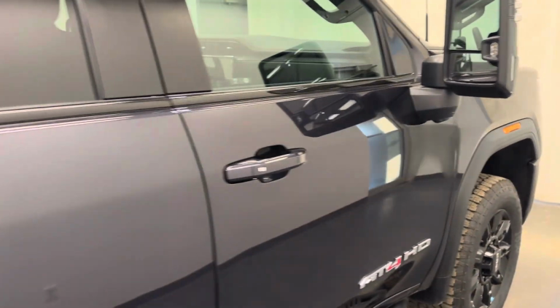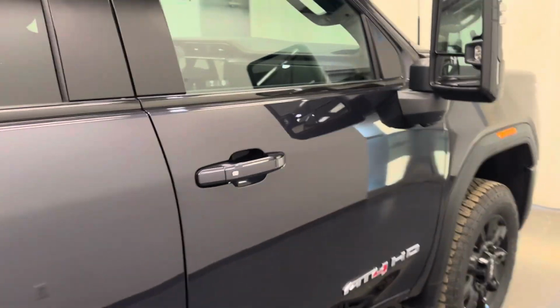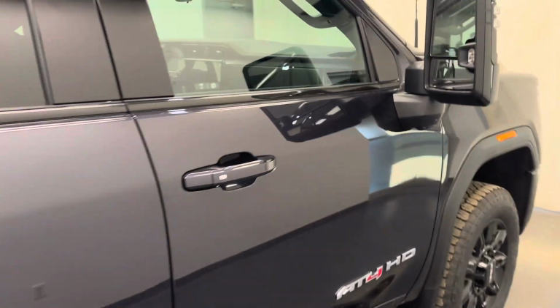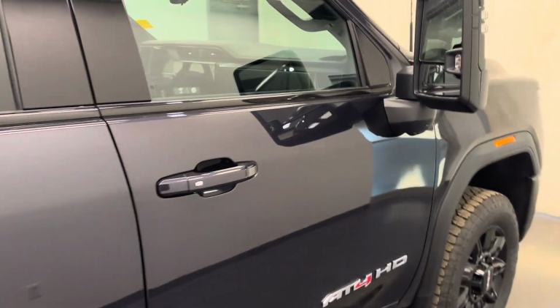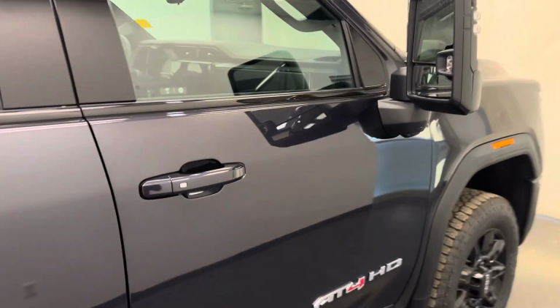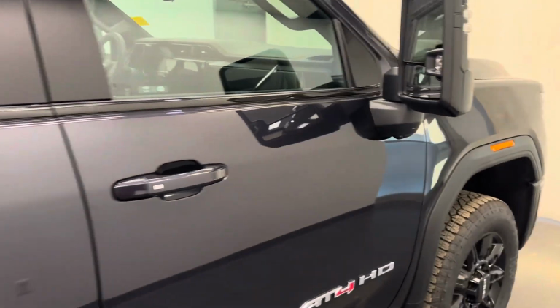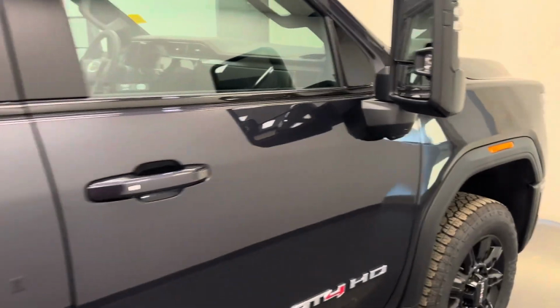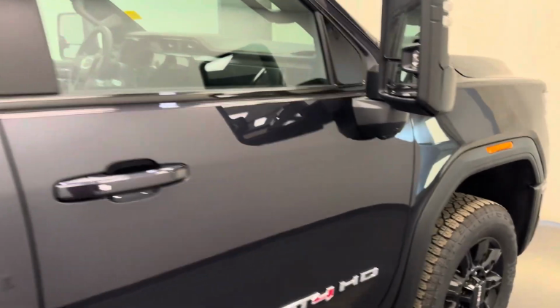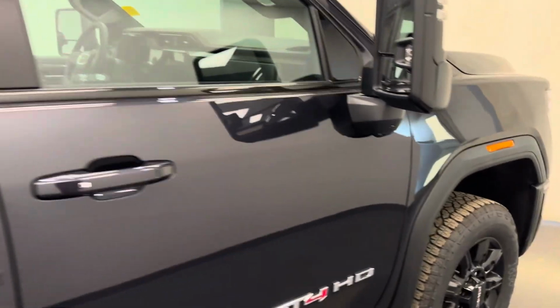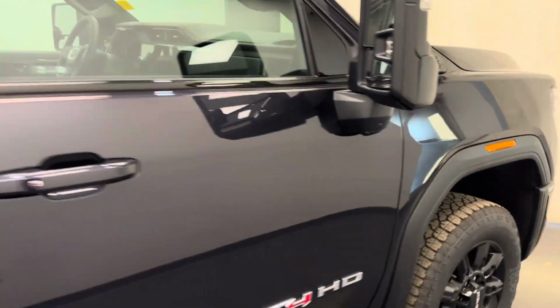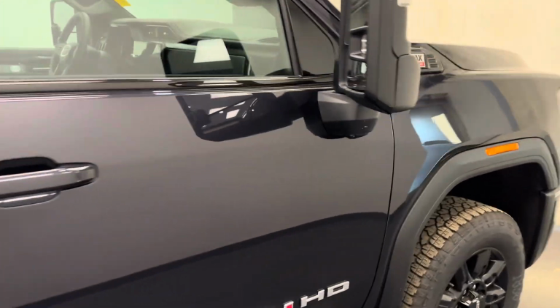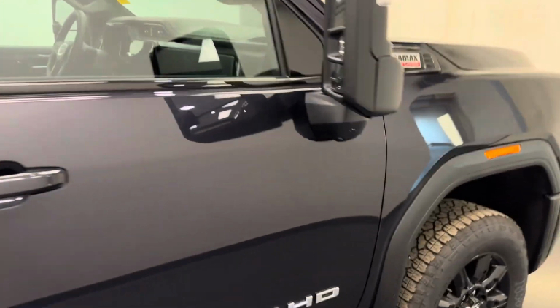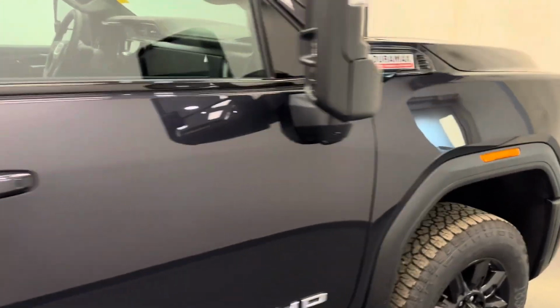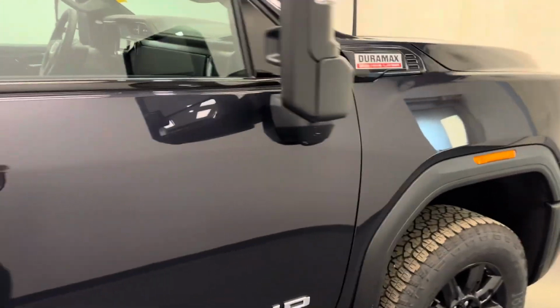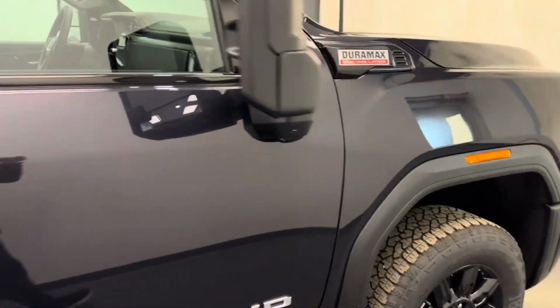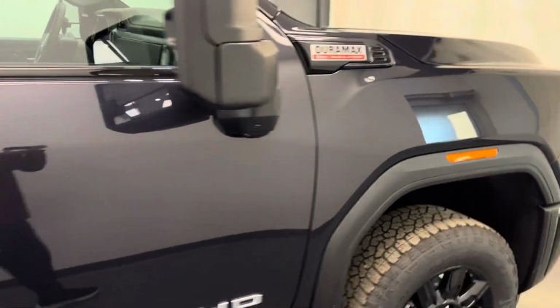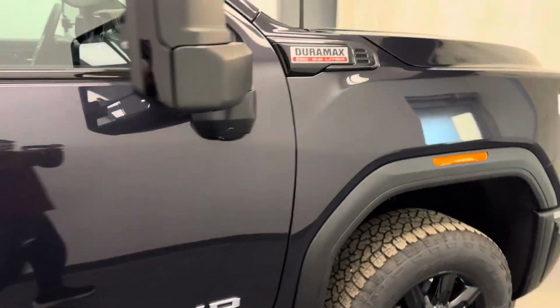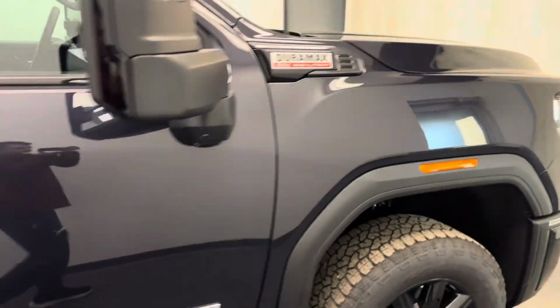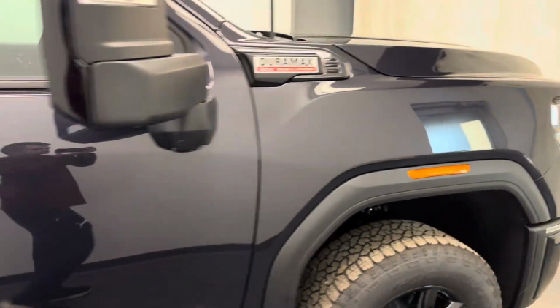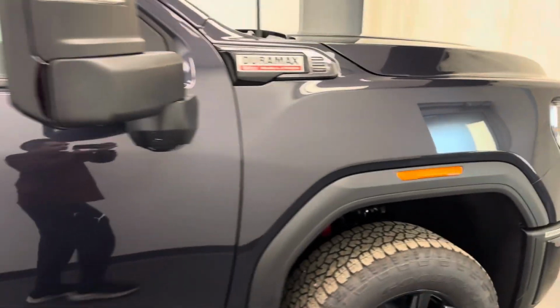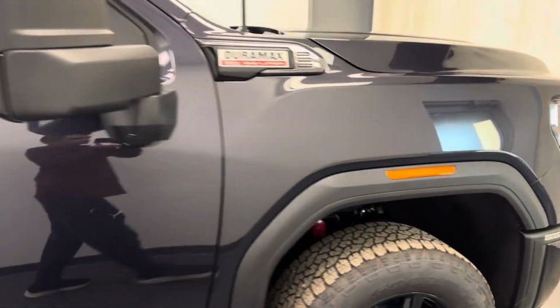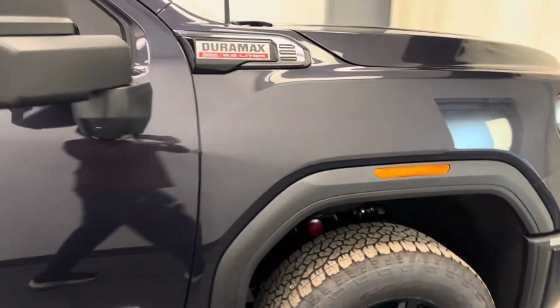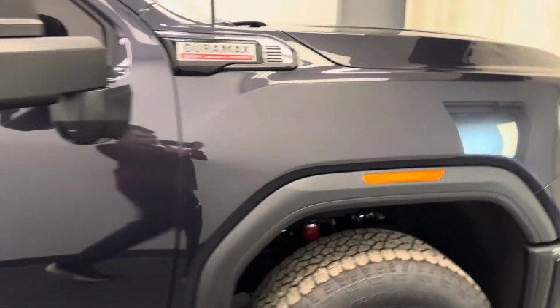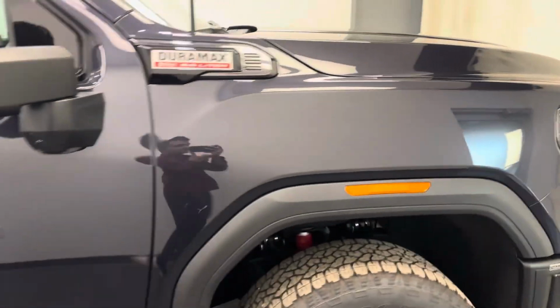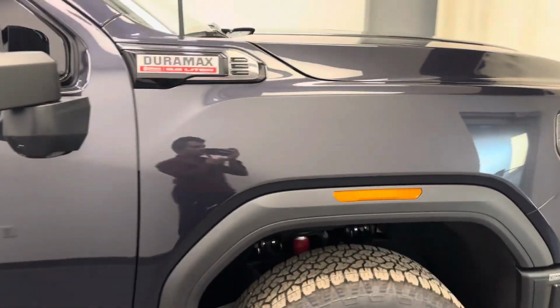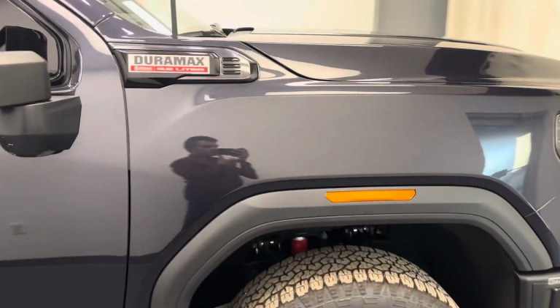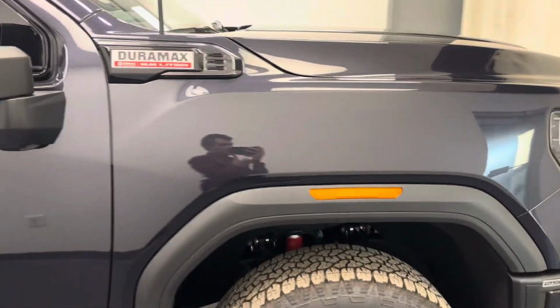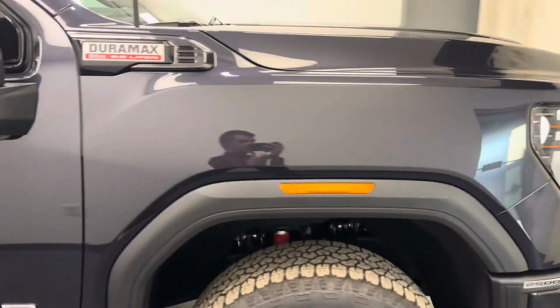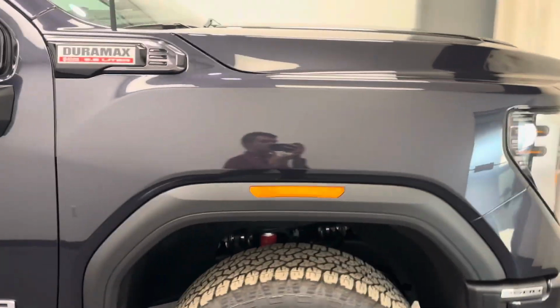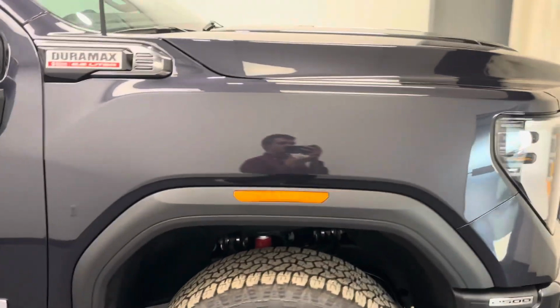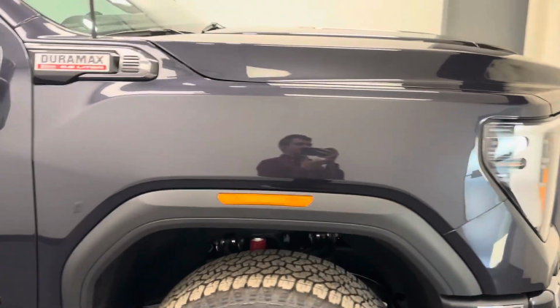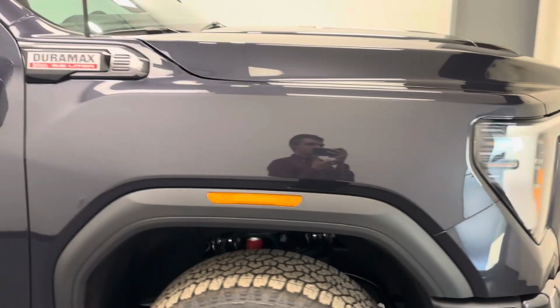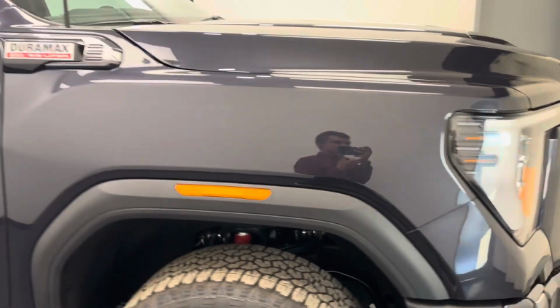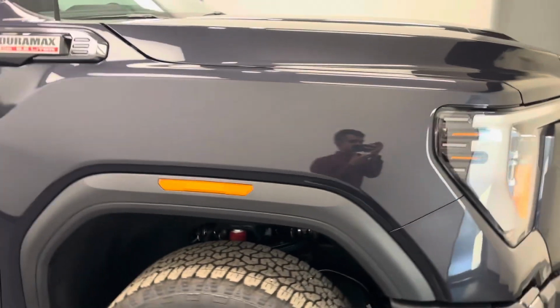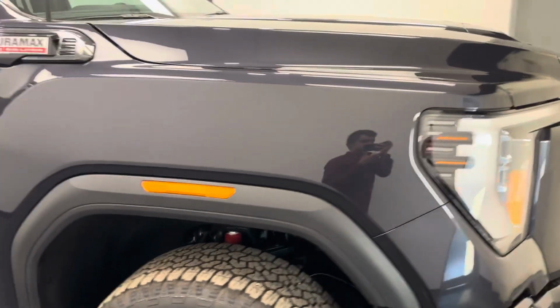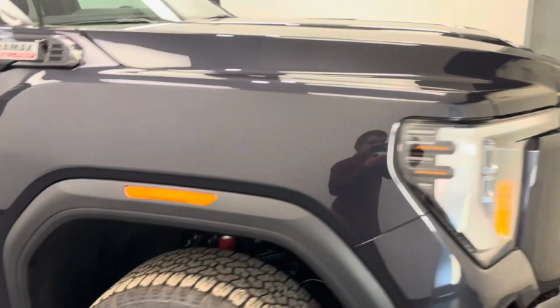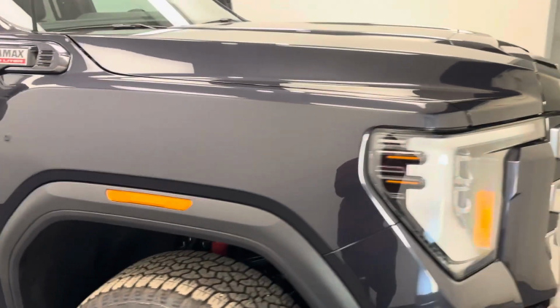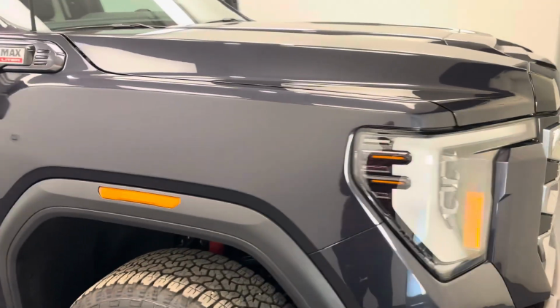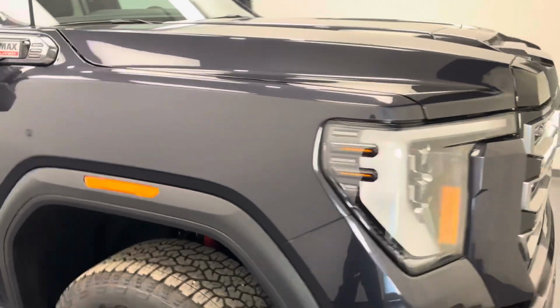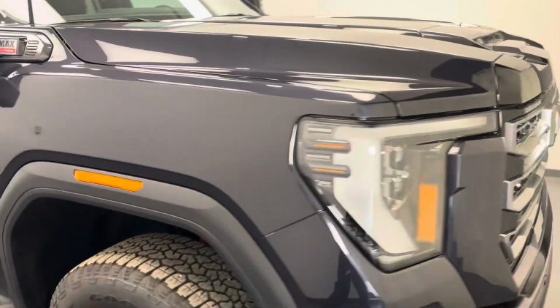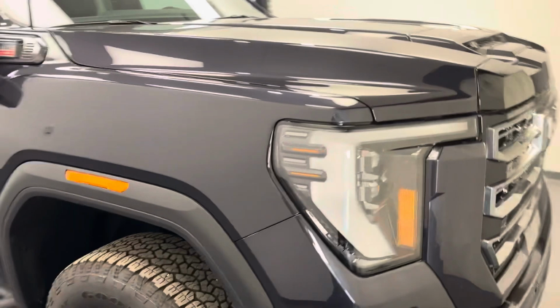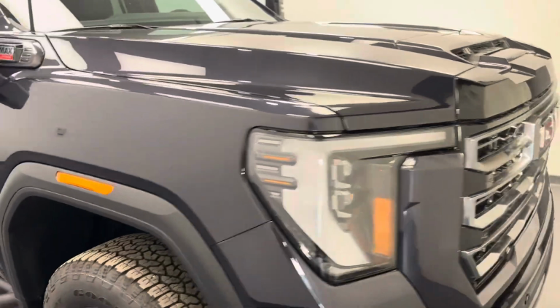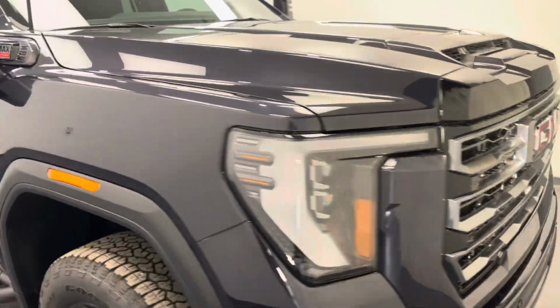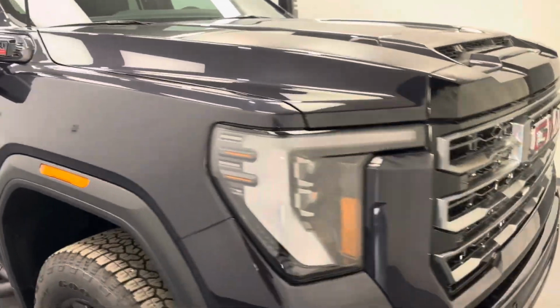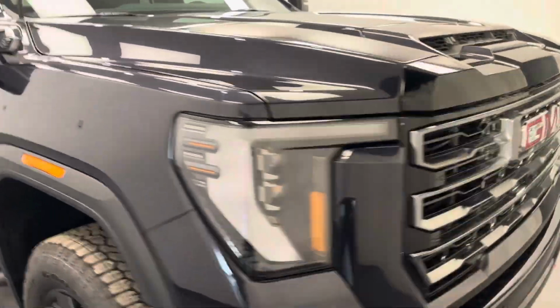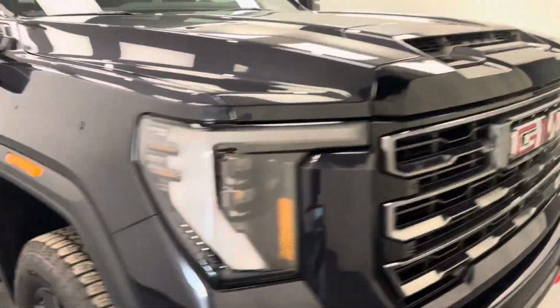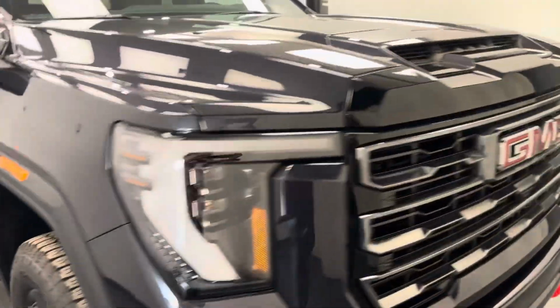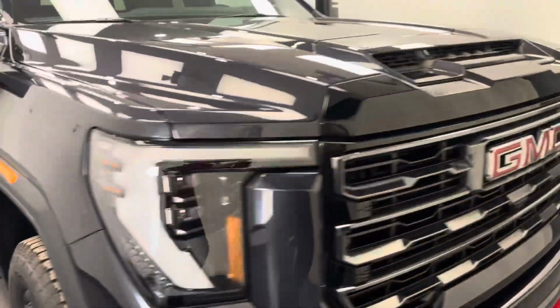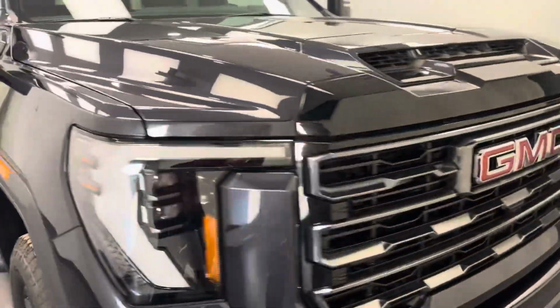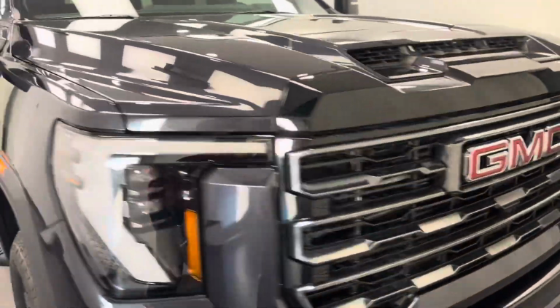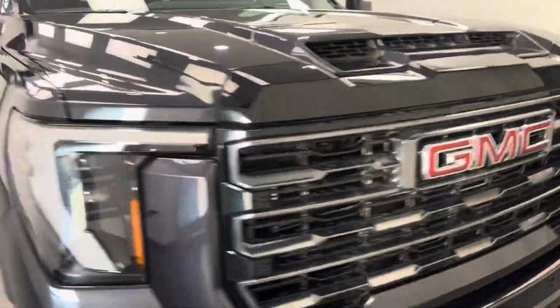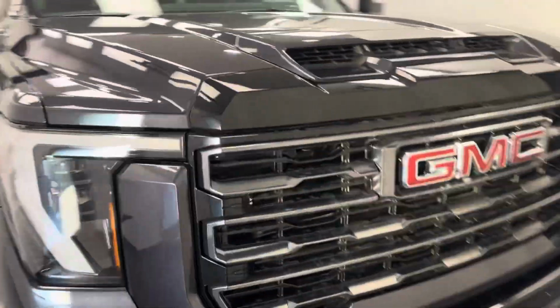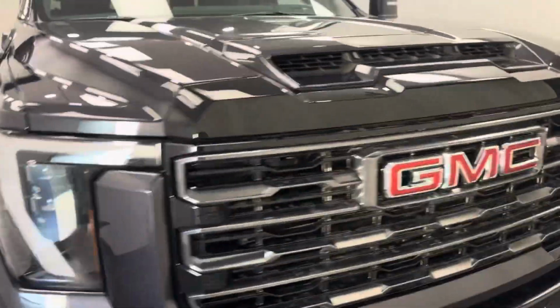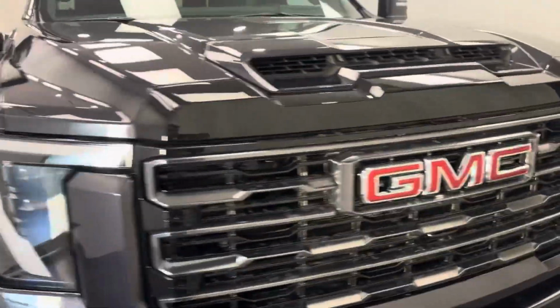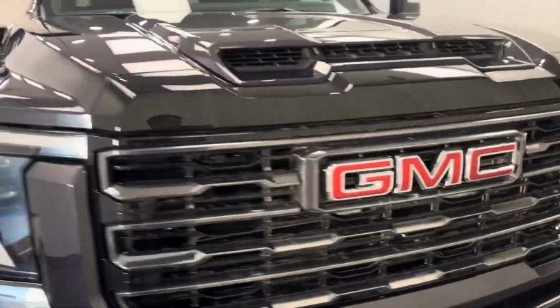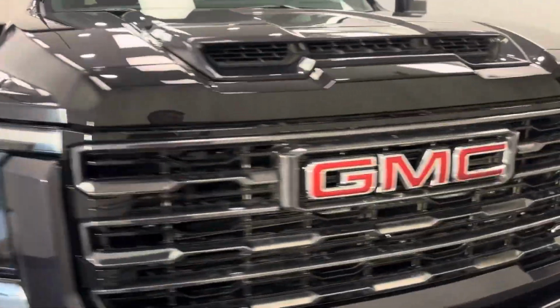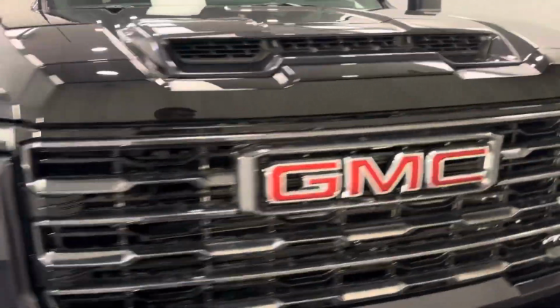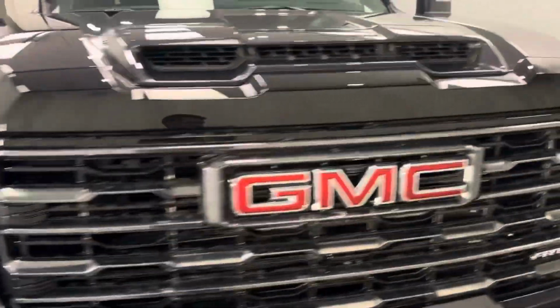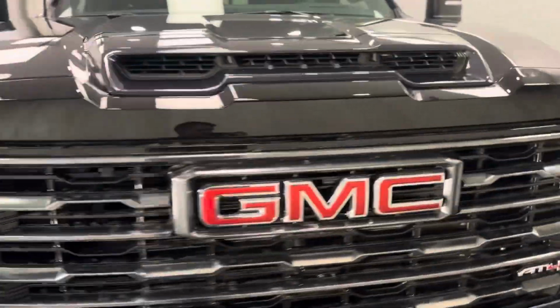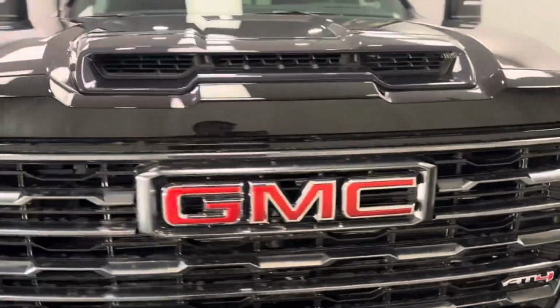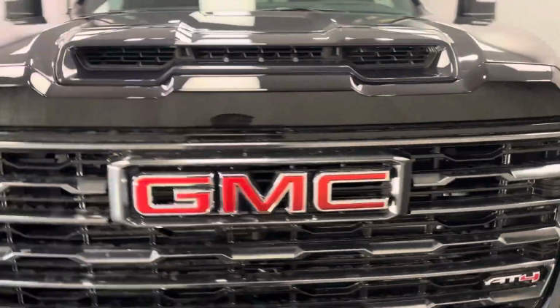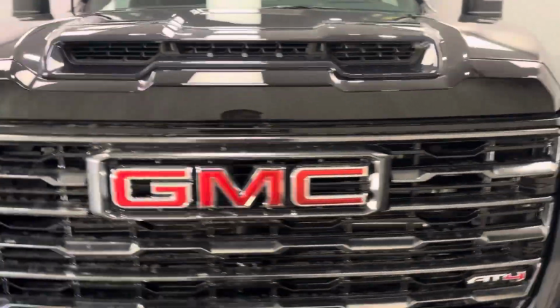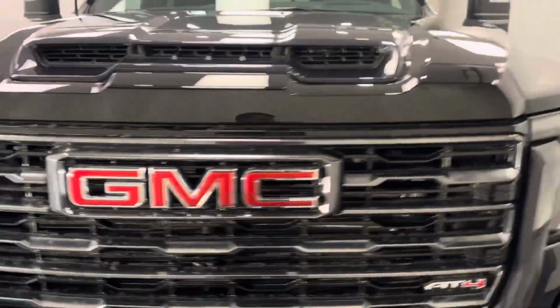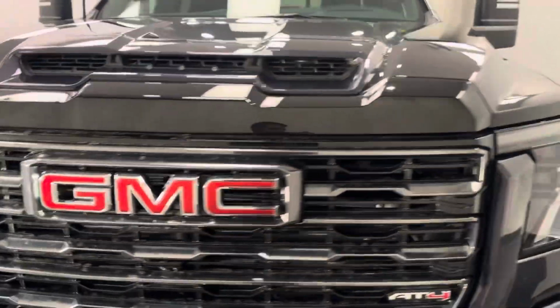Once again, we're viewing stock number 249620 on a 2024 GMC Sierra 2500, exterior color Titanium Rush.